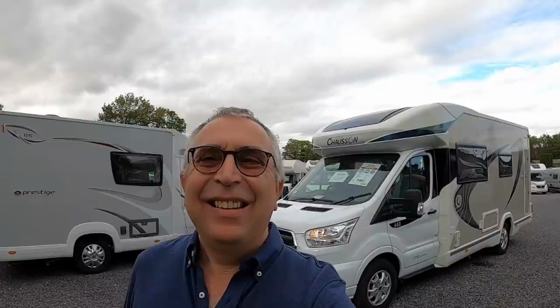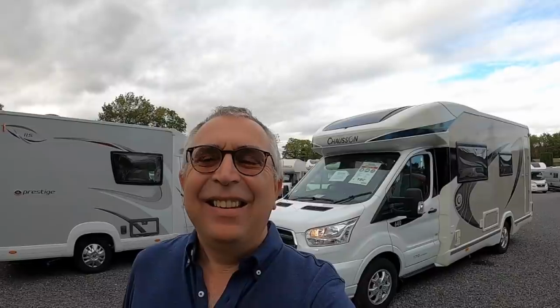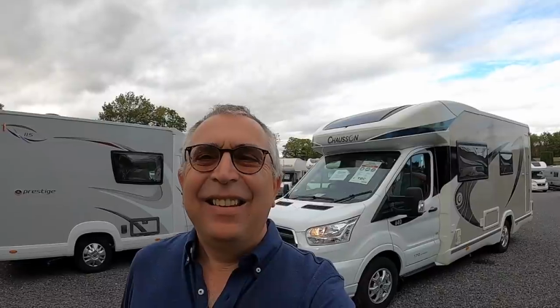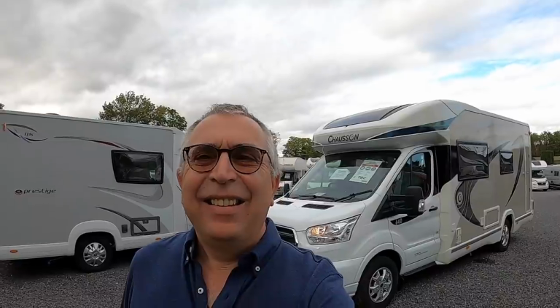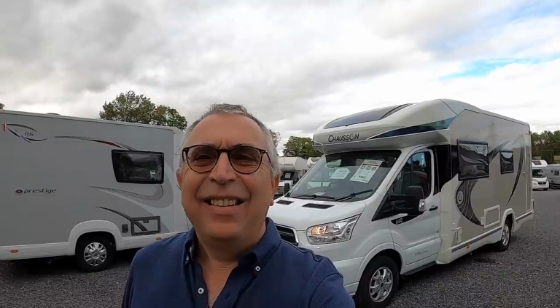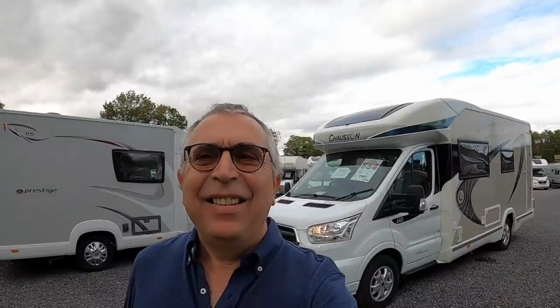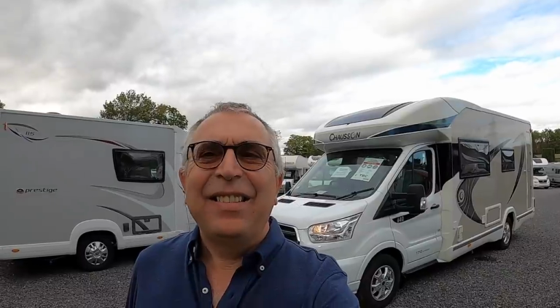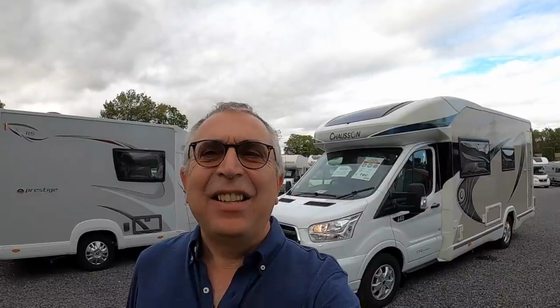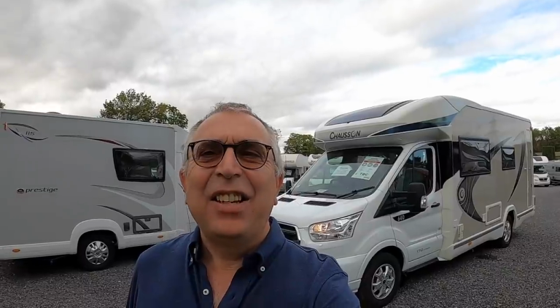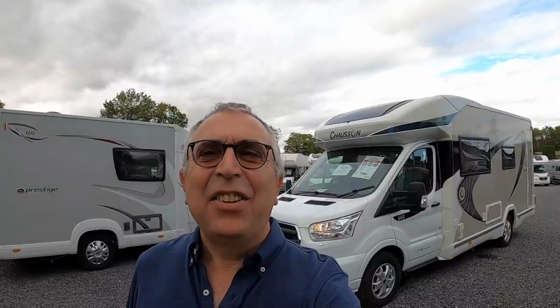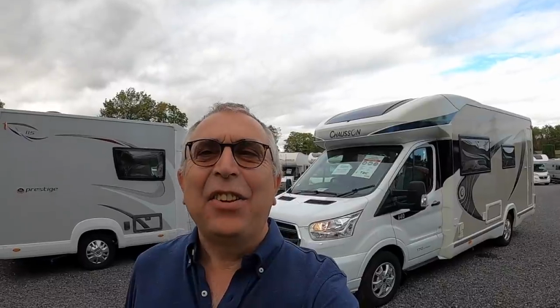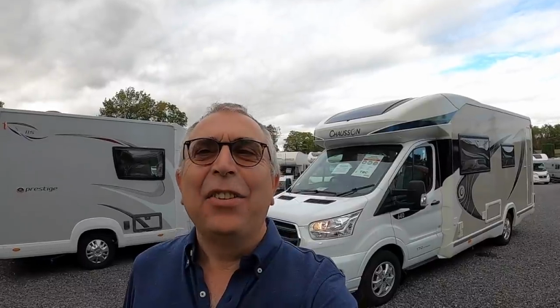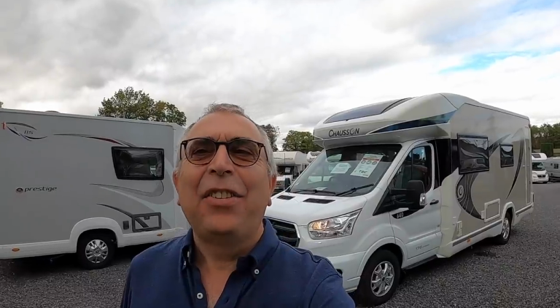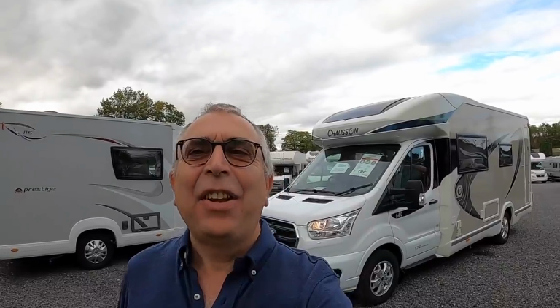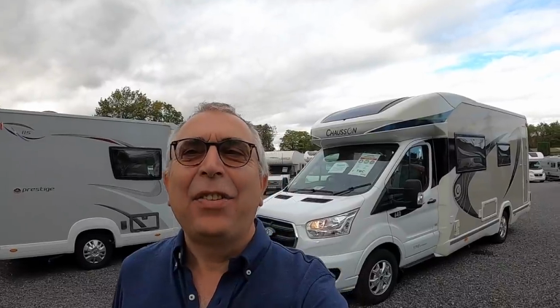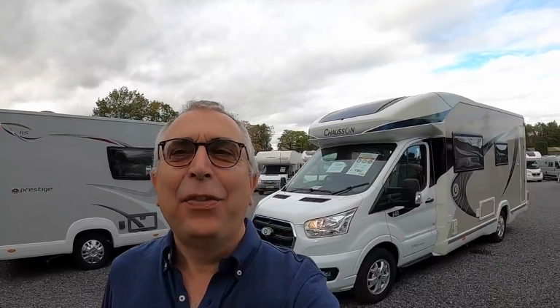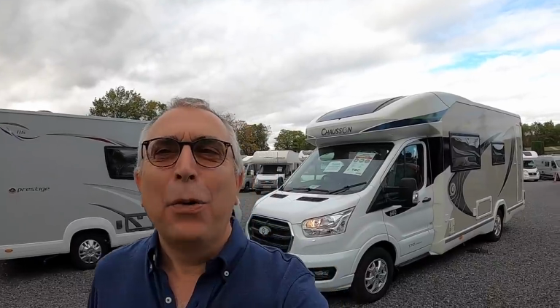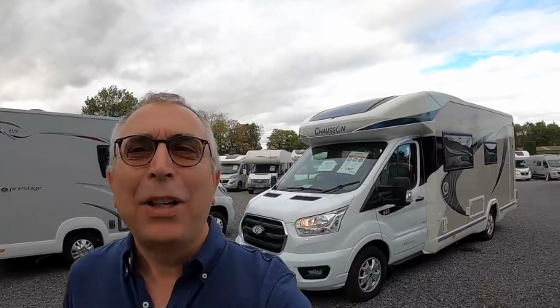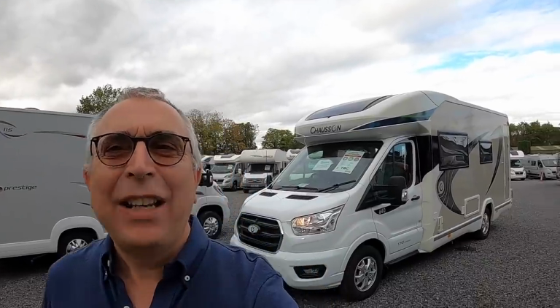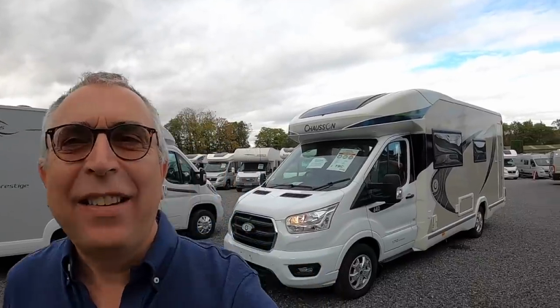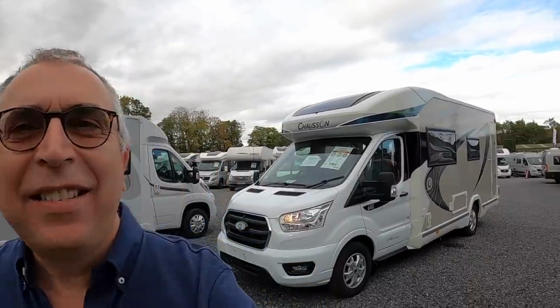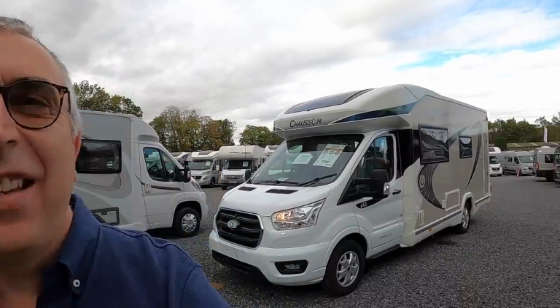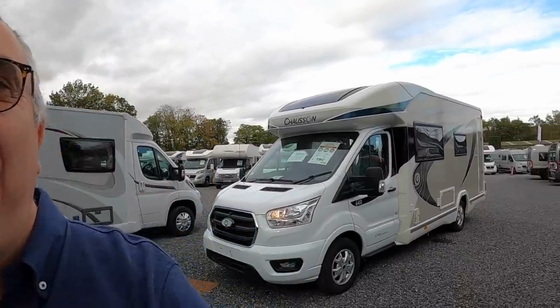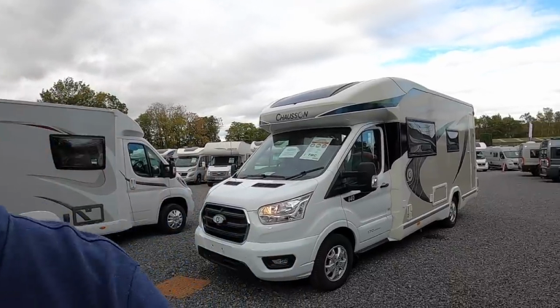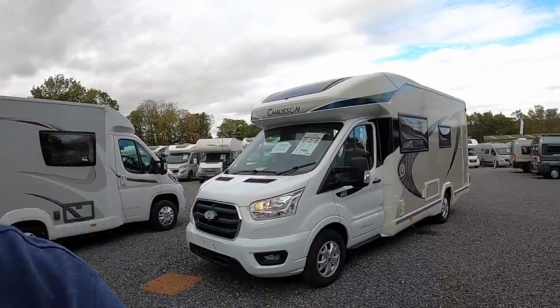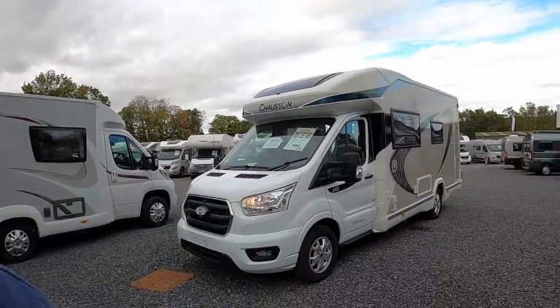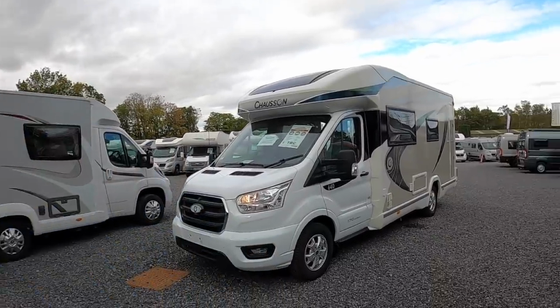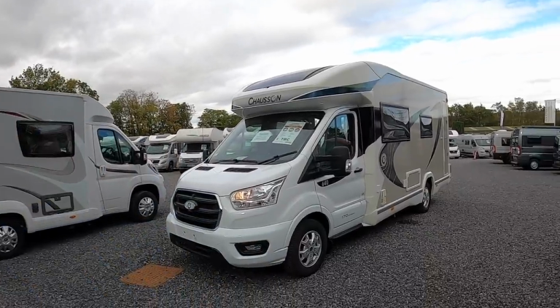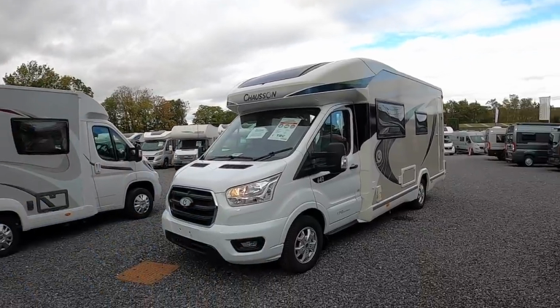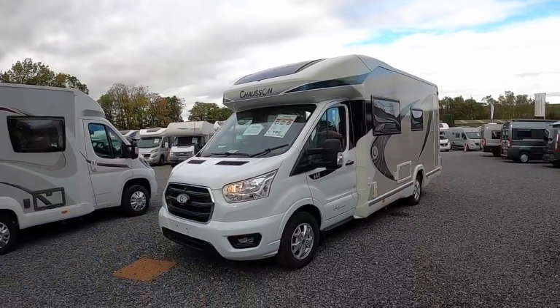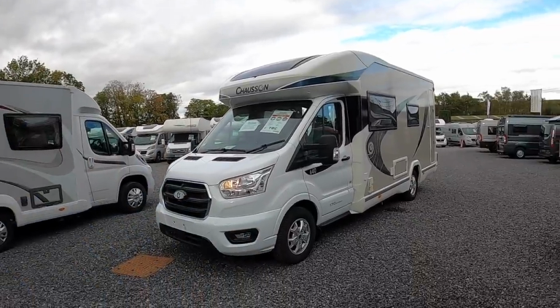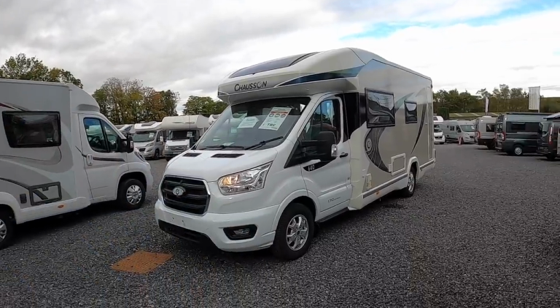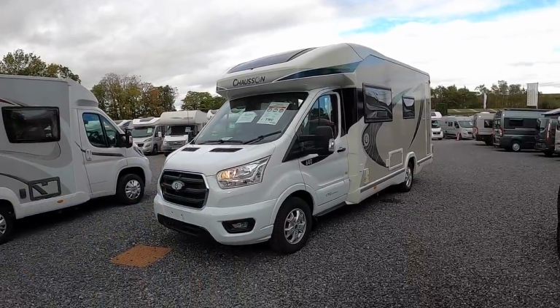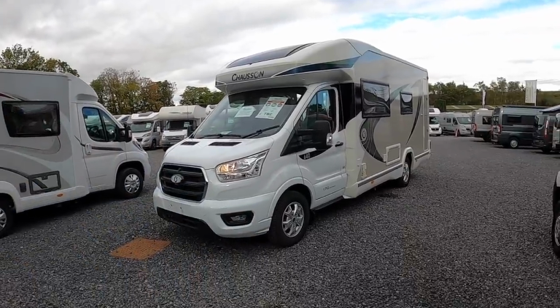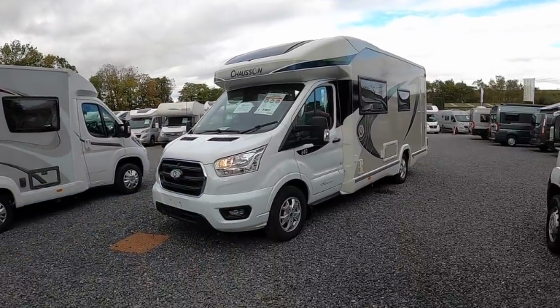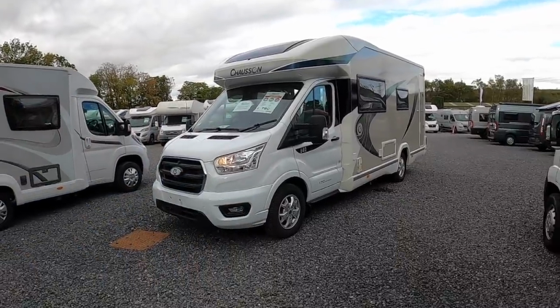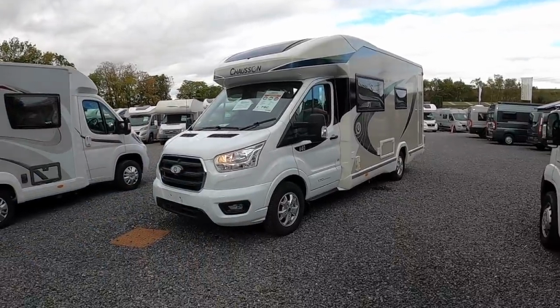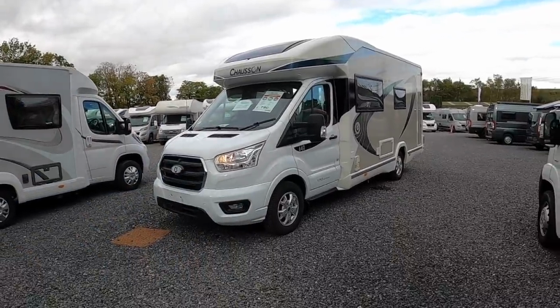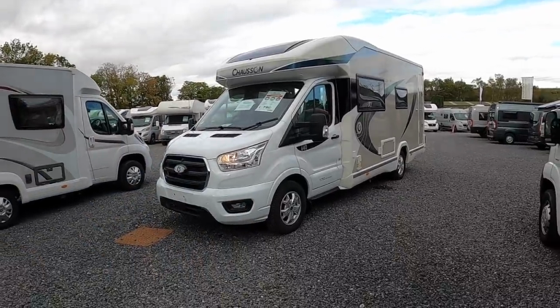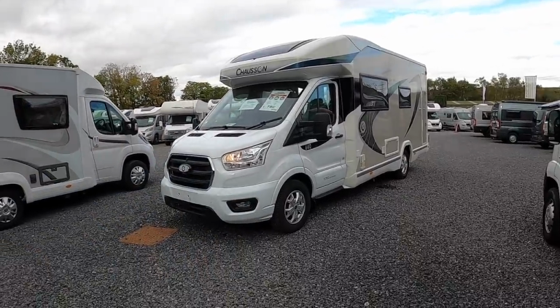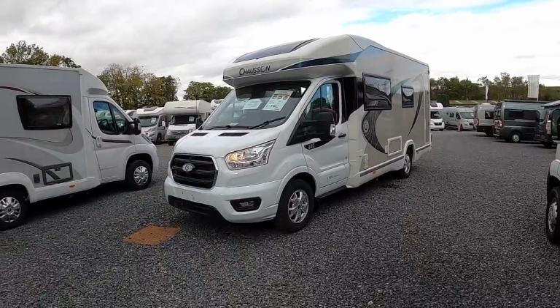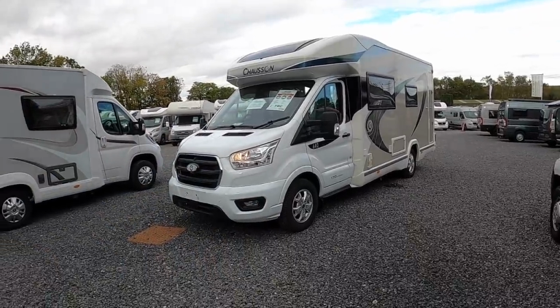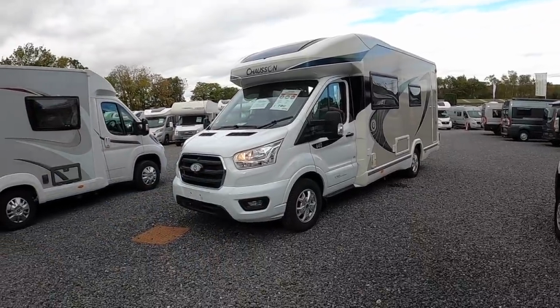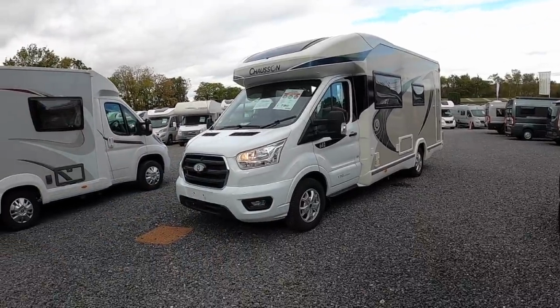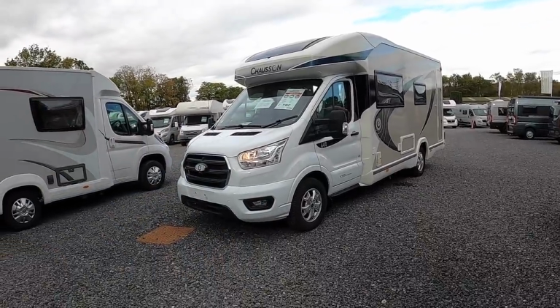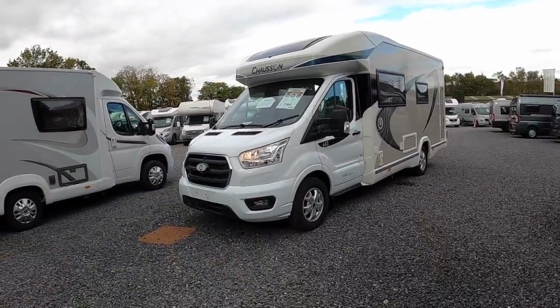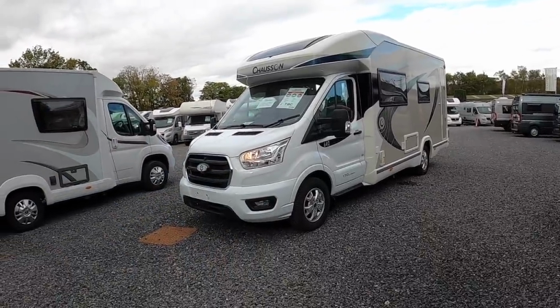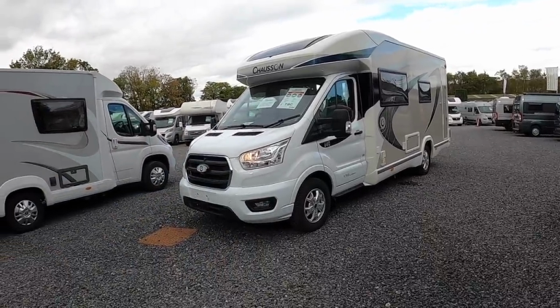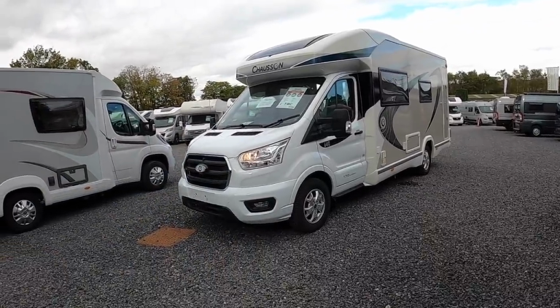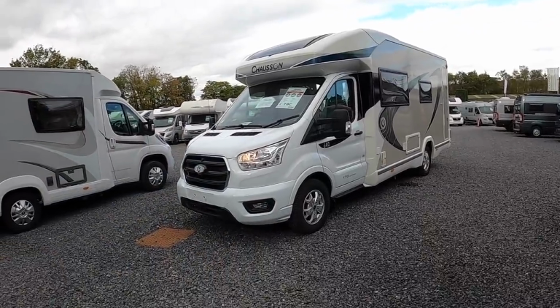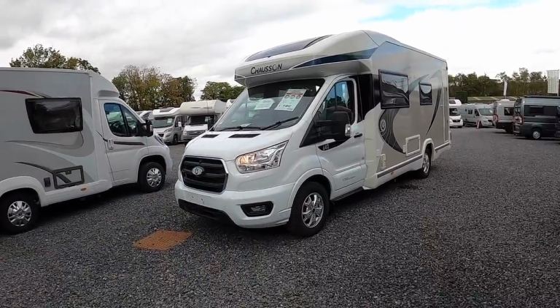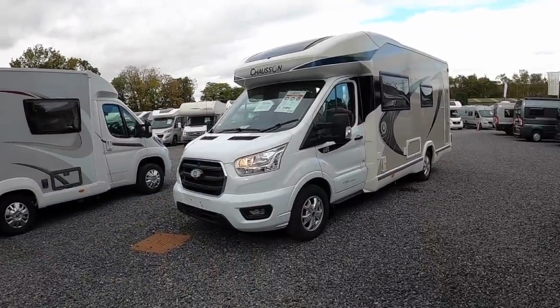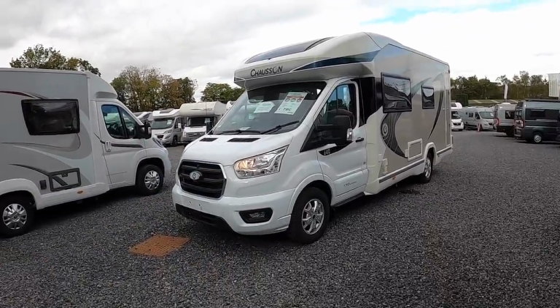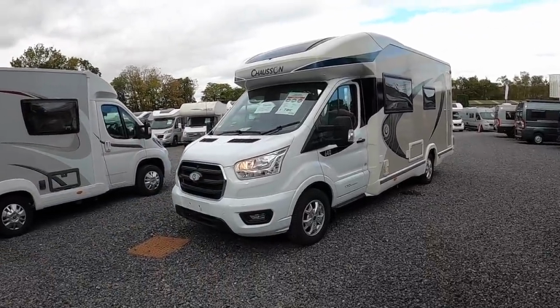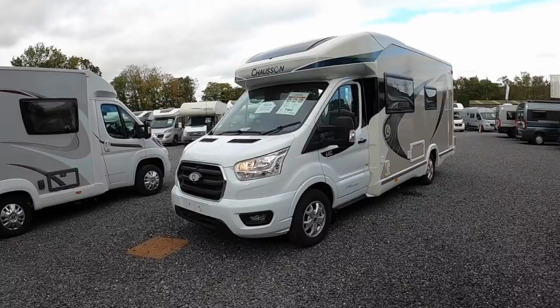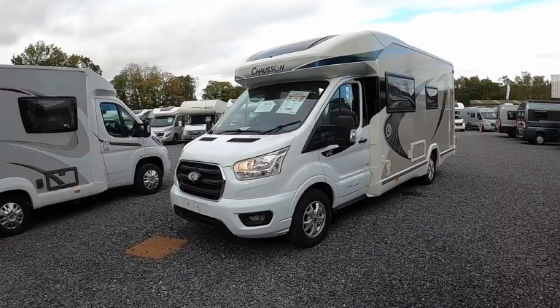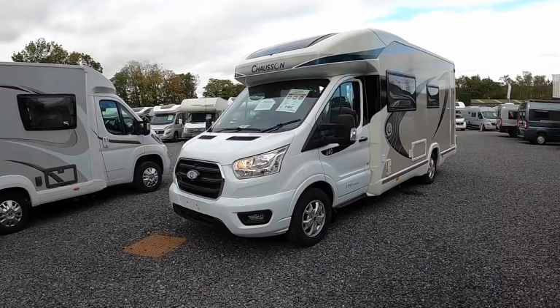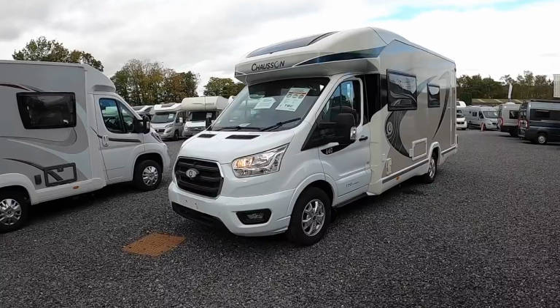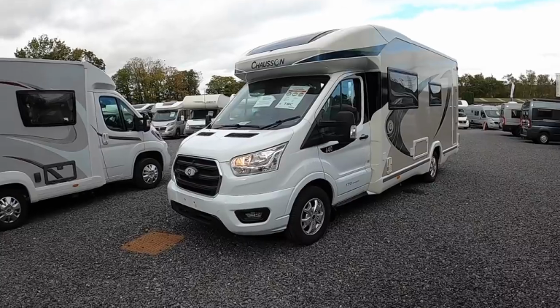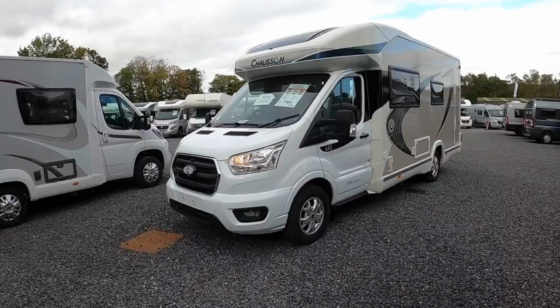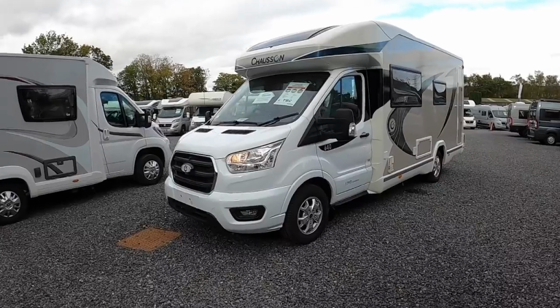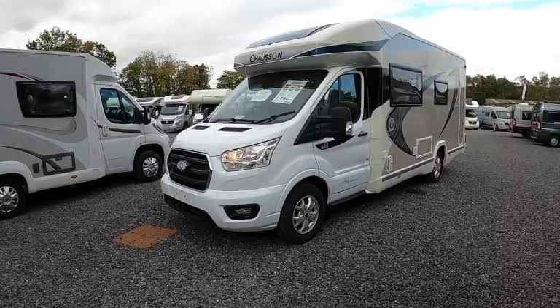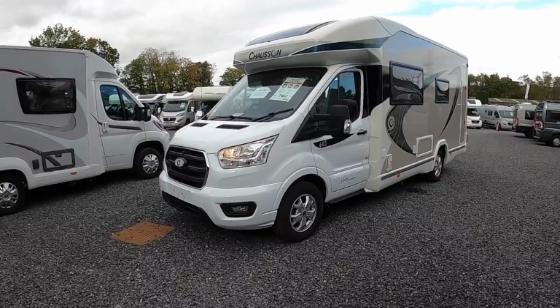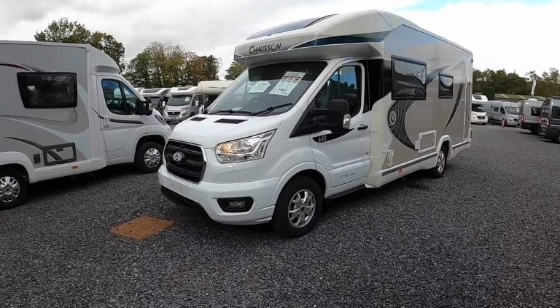This is a Chasson 640. It's a seven metre vehicle and there's a couple of things about this that I particularly like which I'd like to show you.